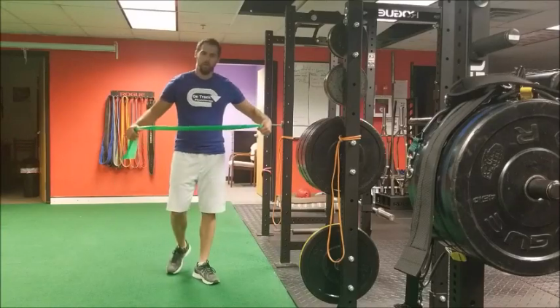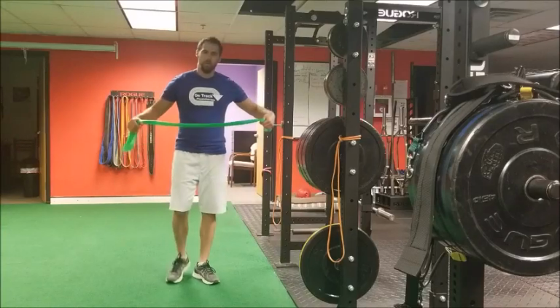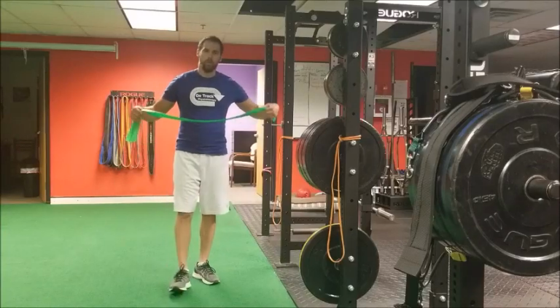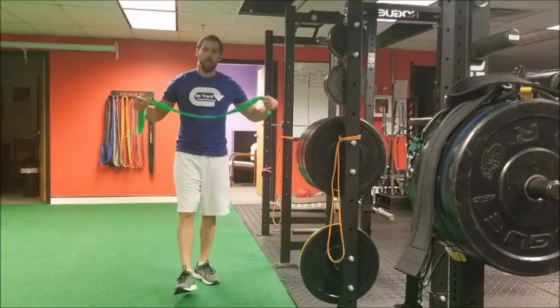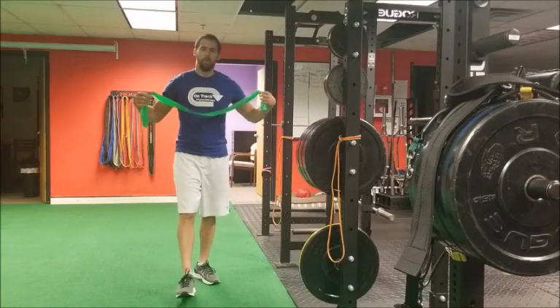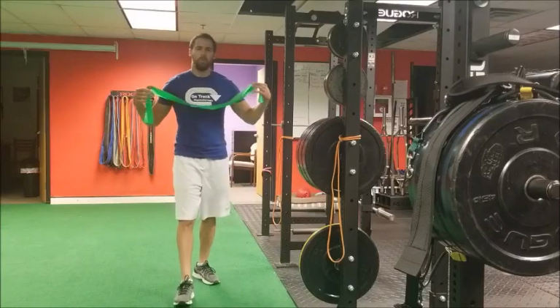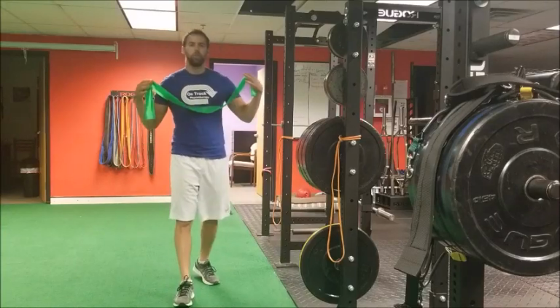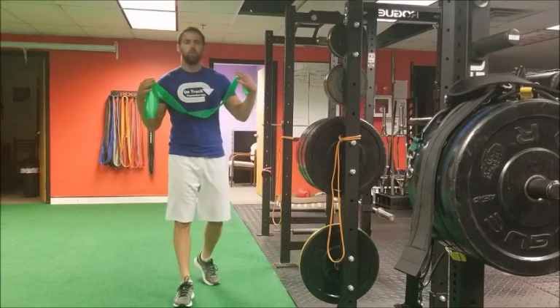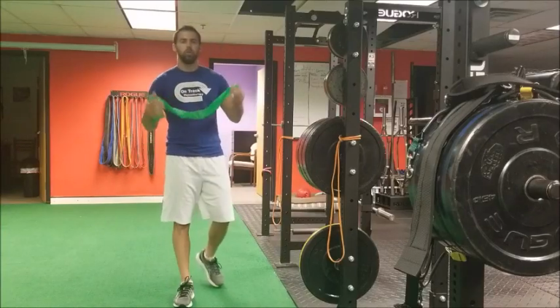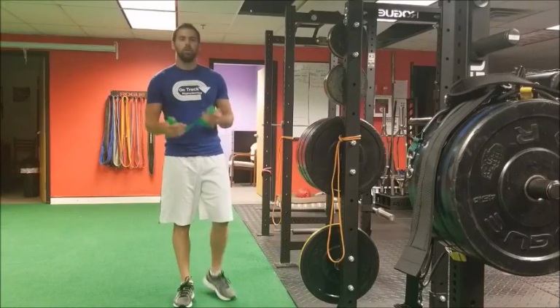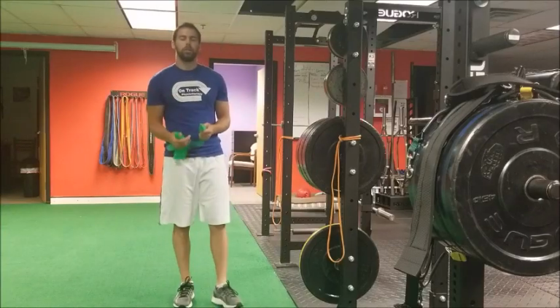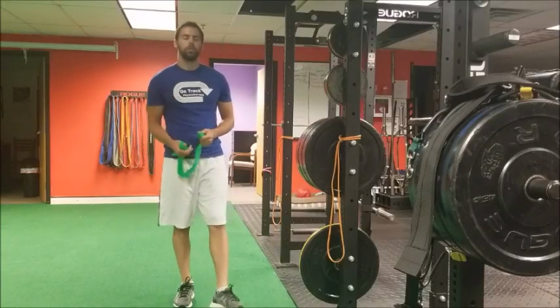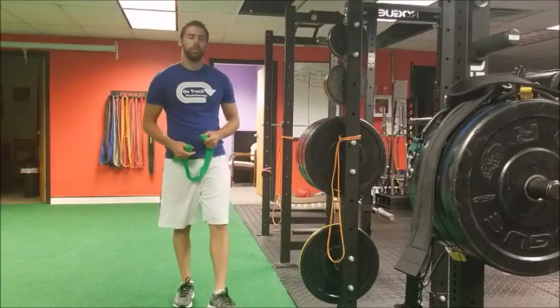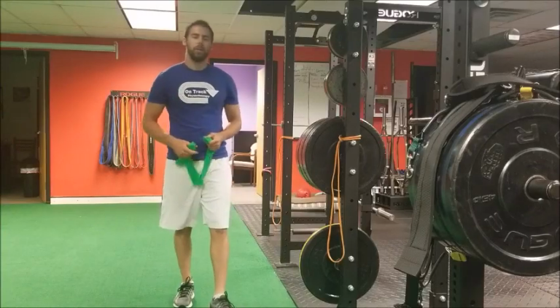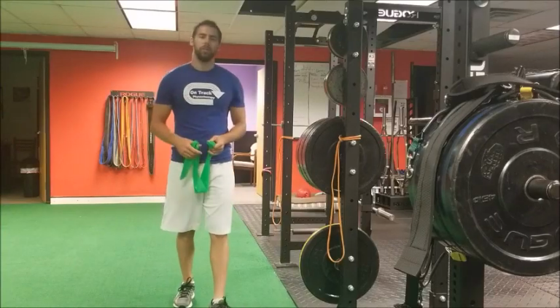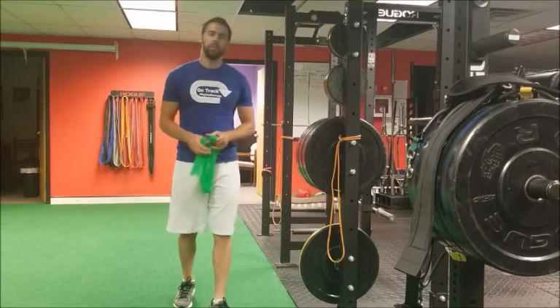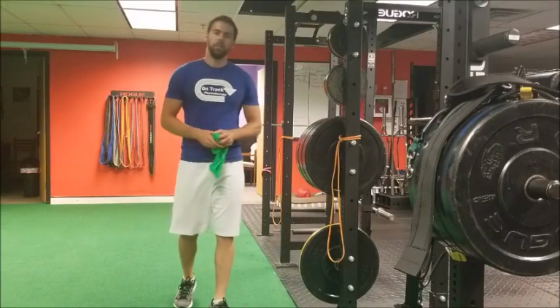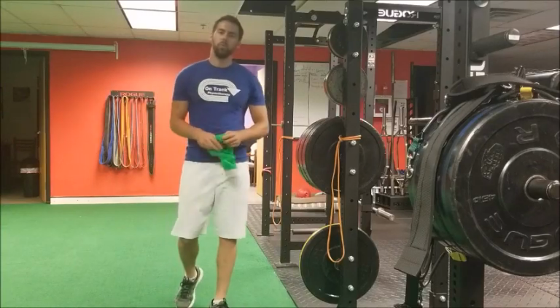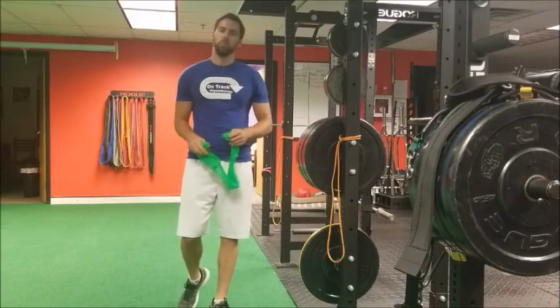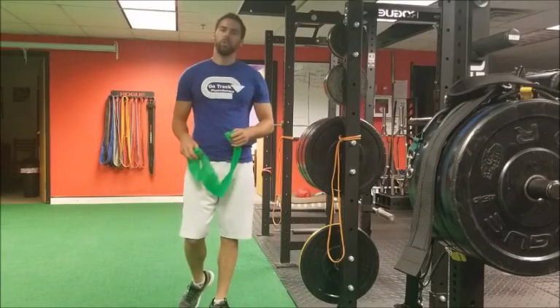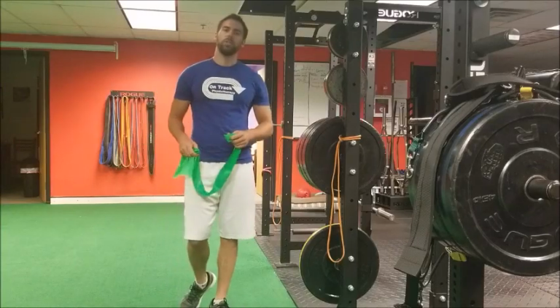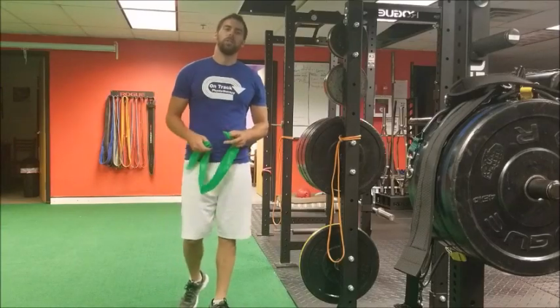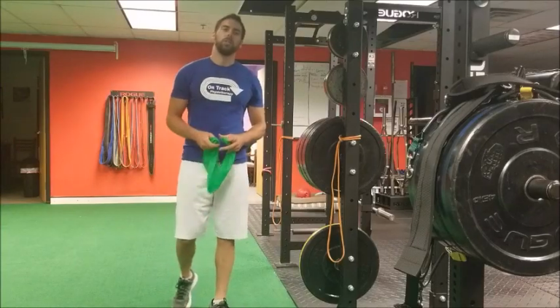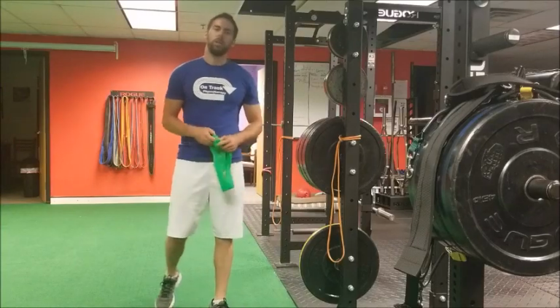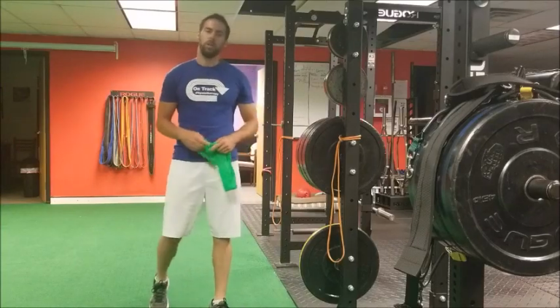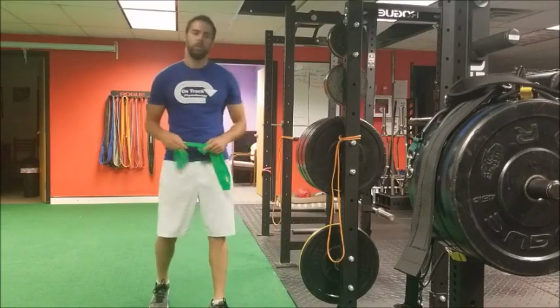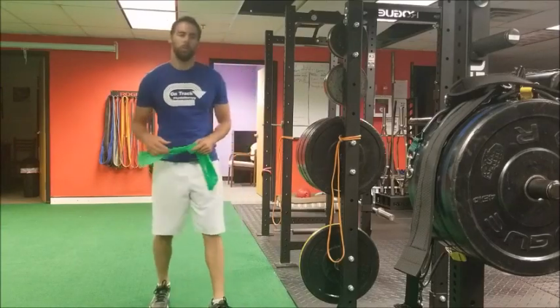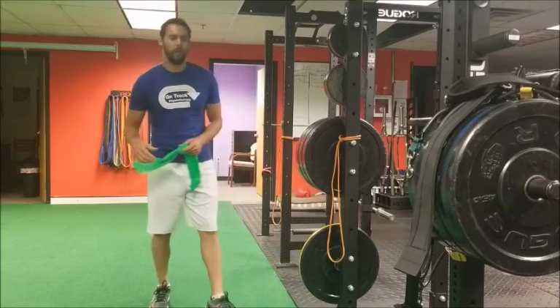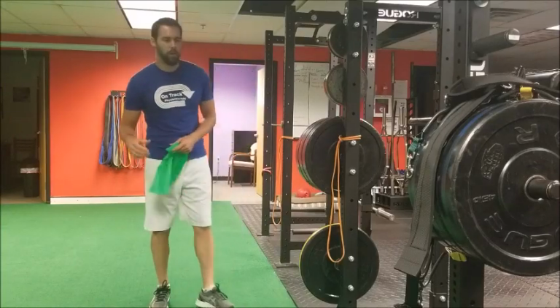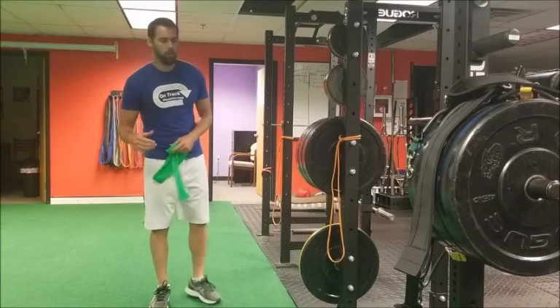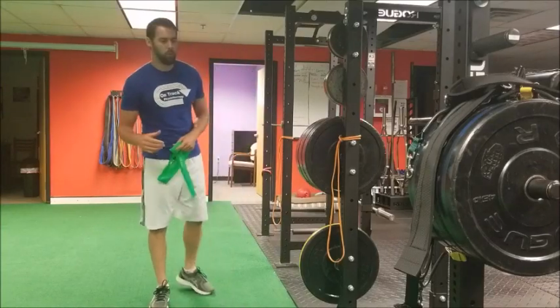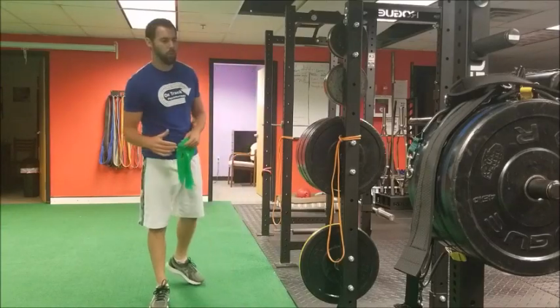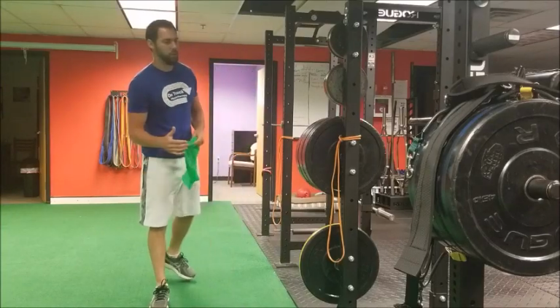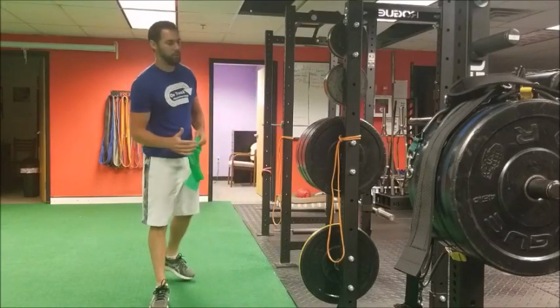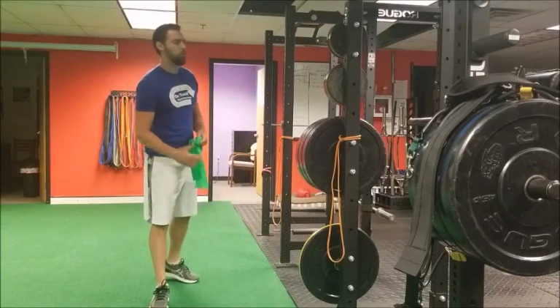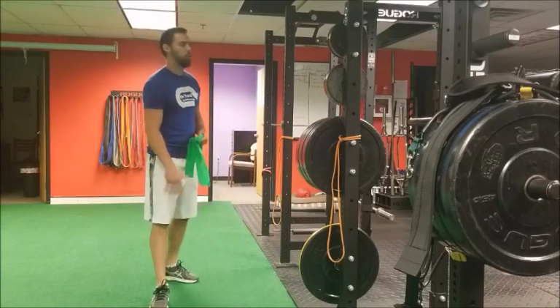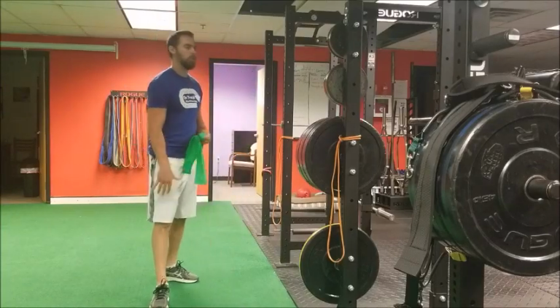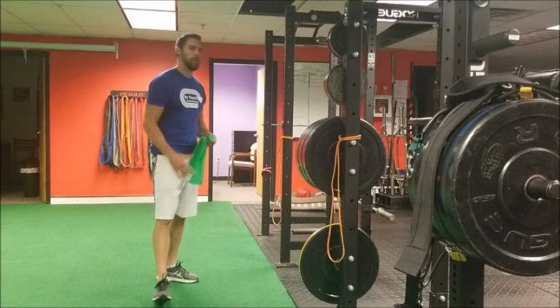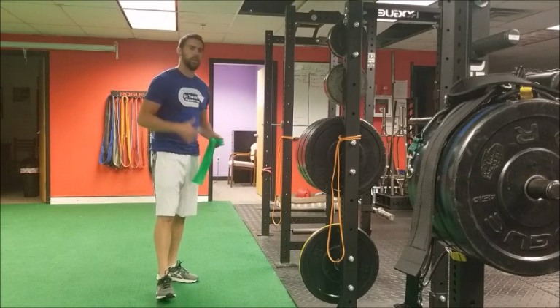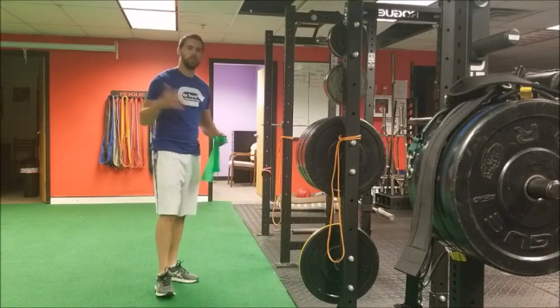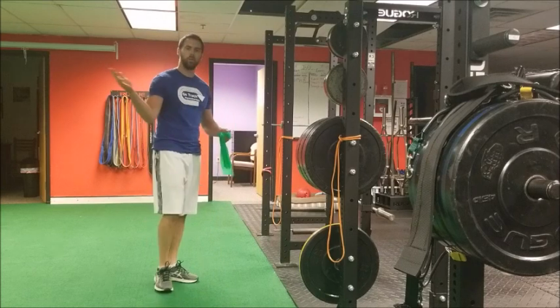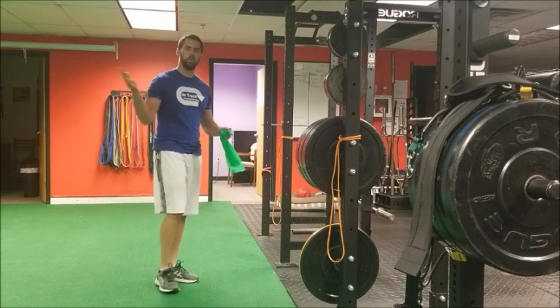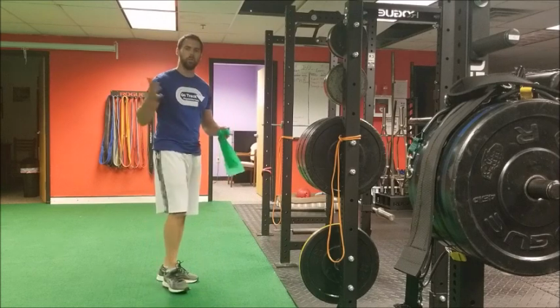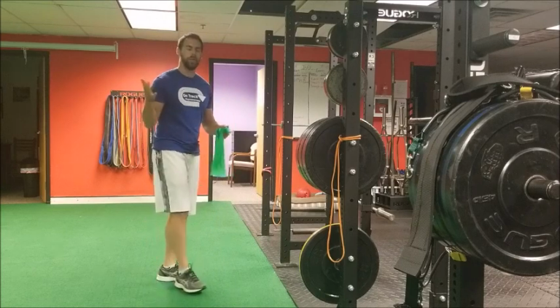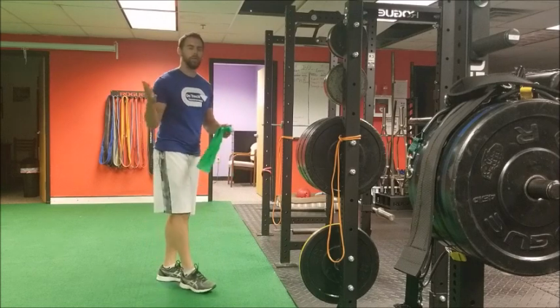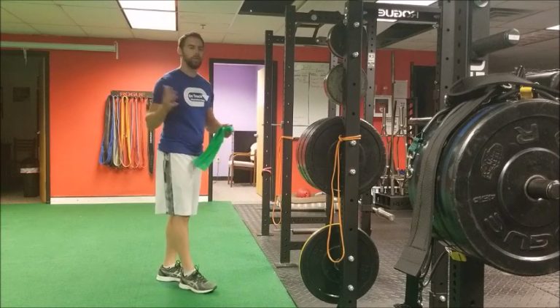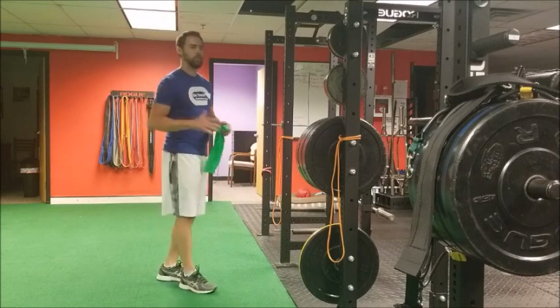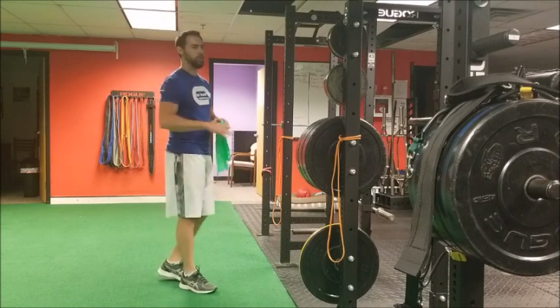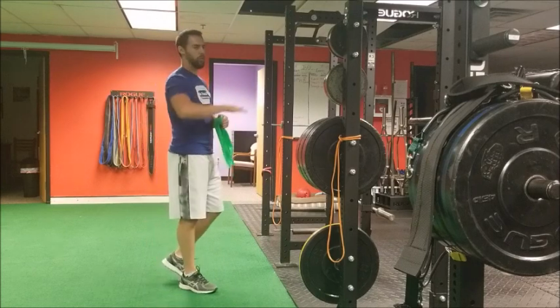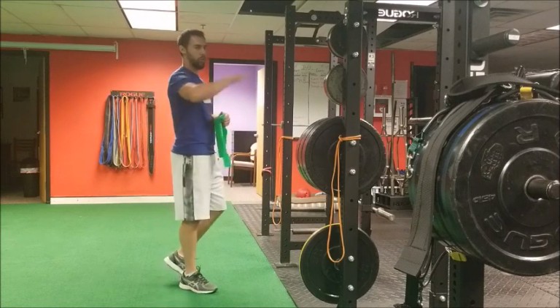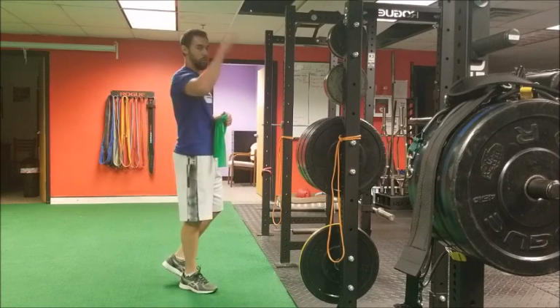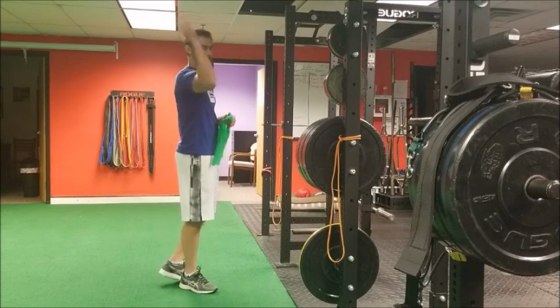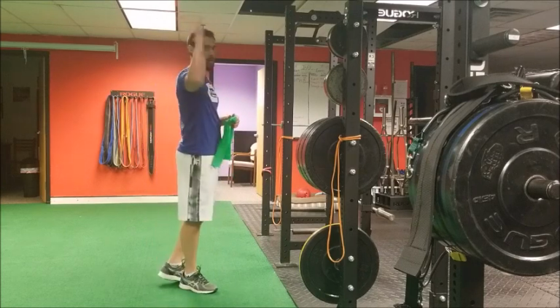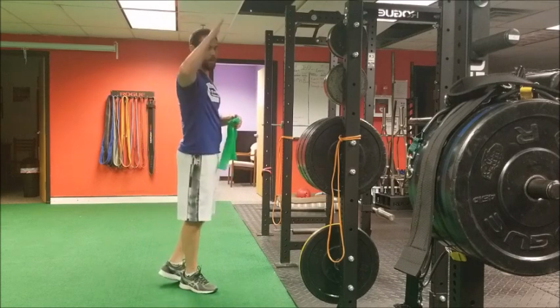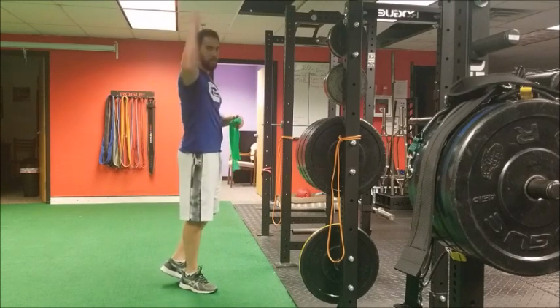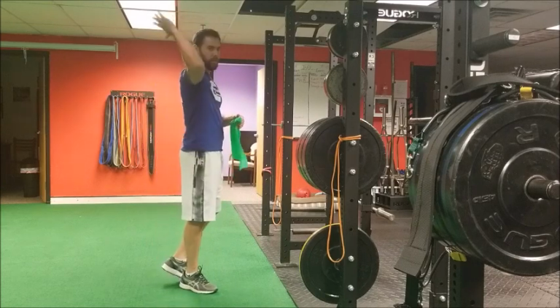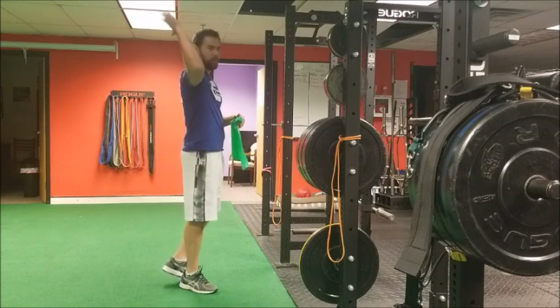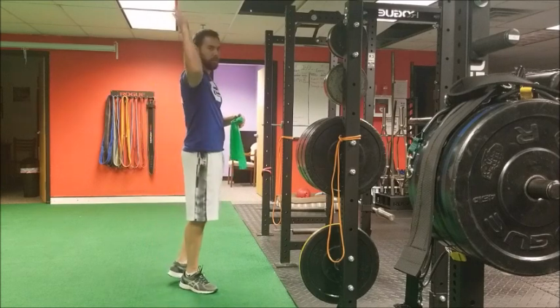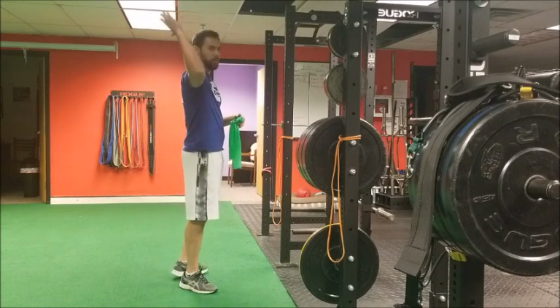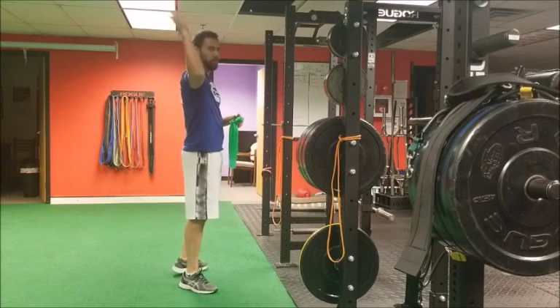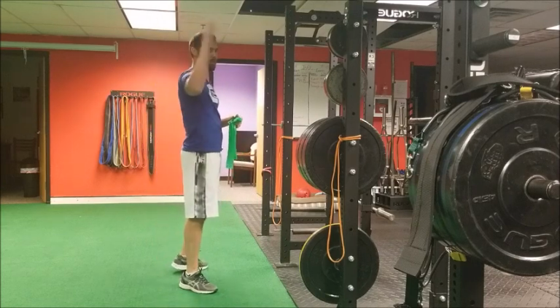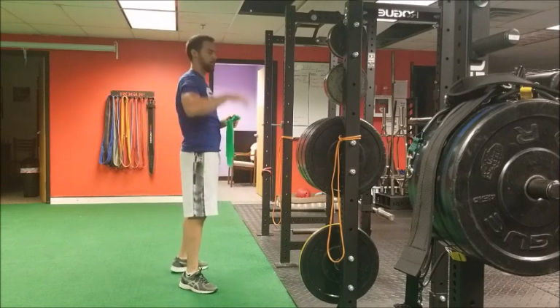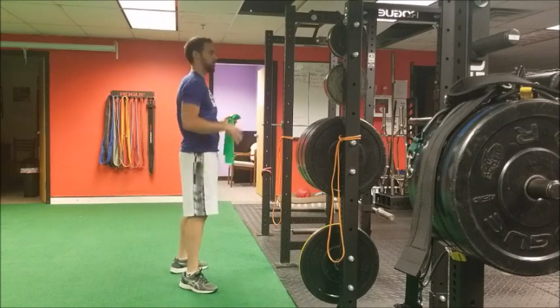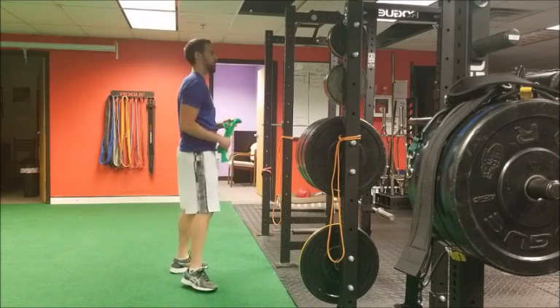A common shoulder exercise you will see in the rehab room is performing external rotation at 90 degrees.